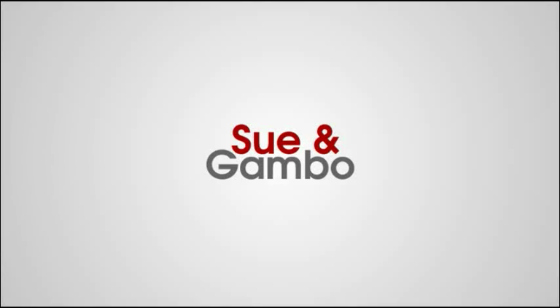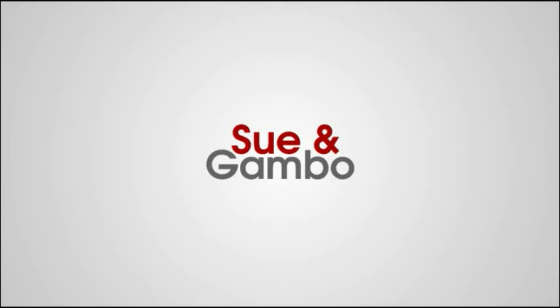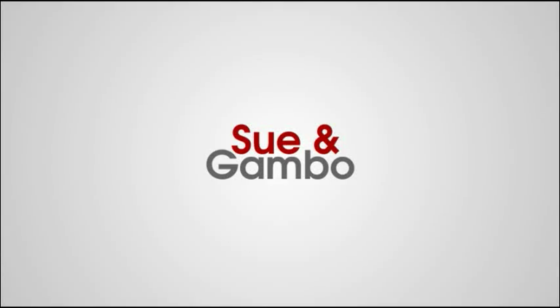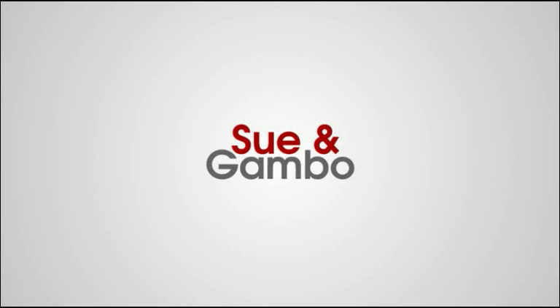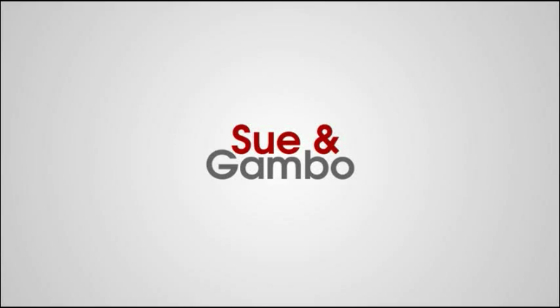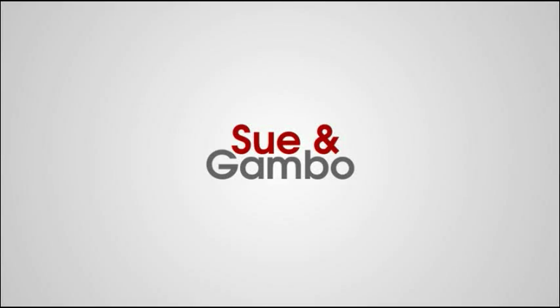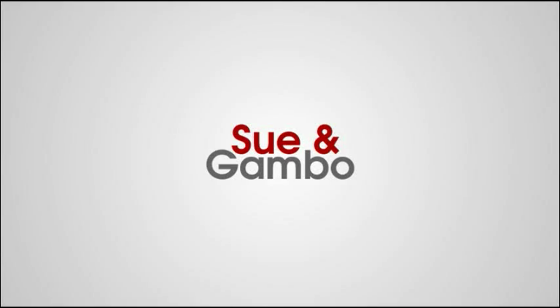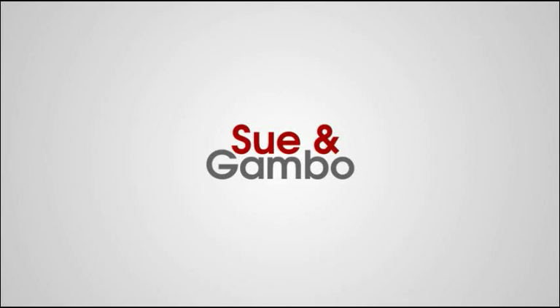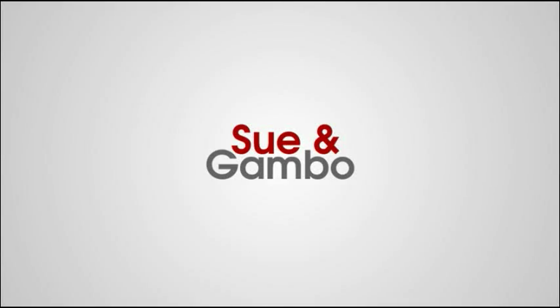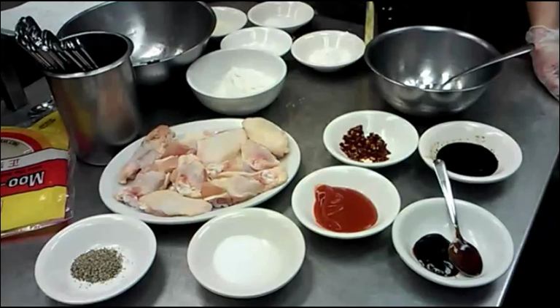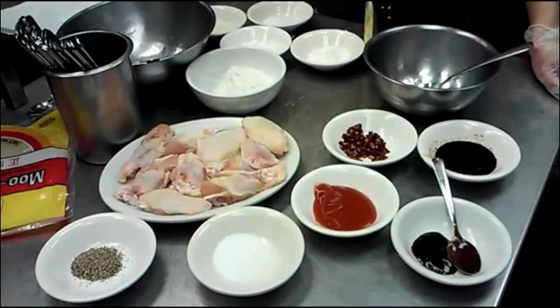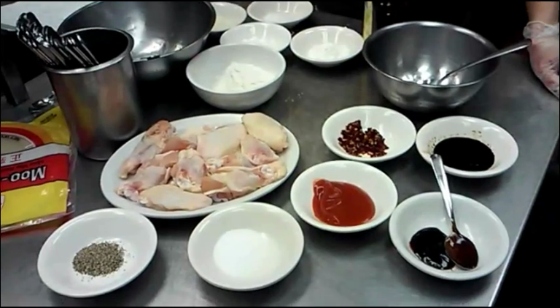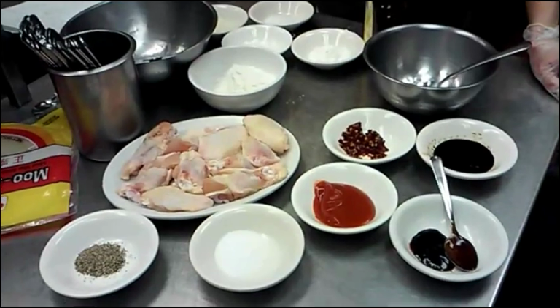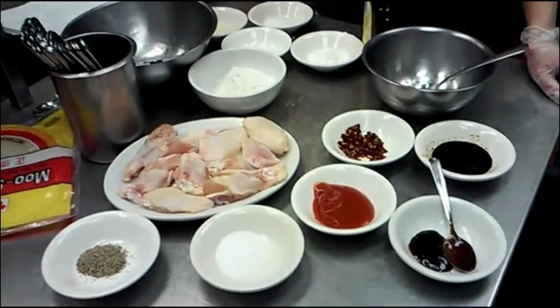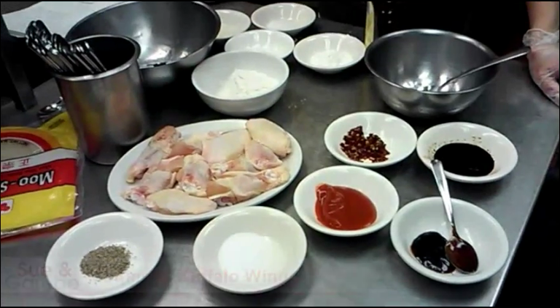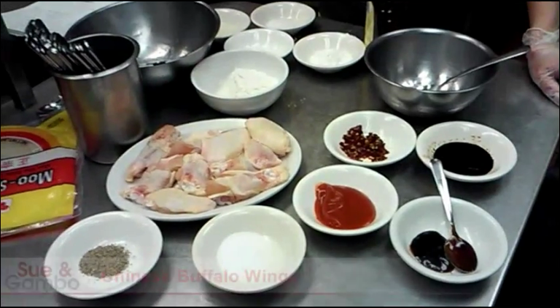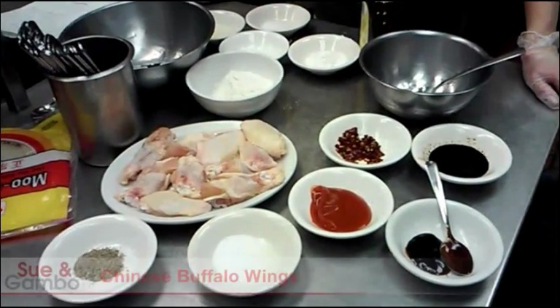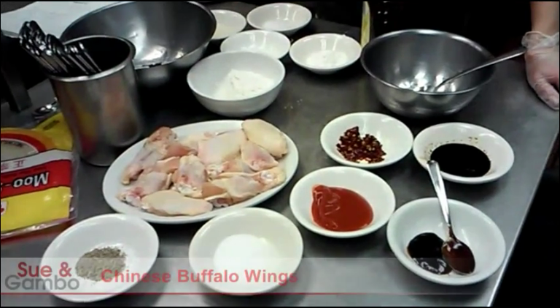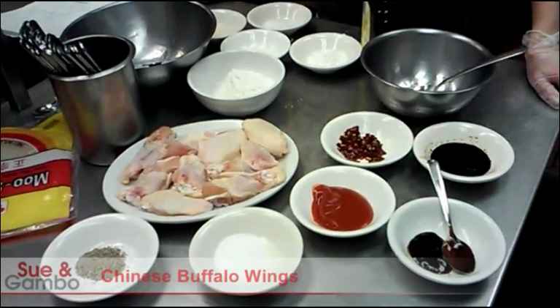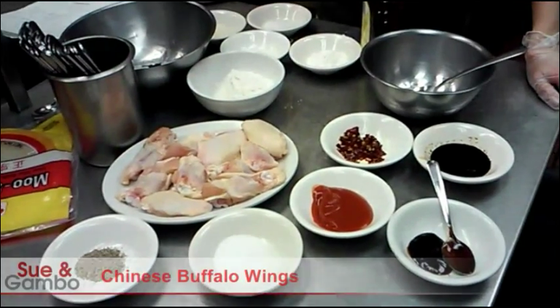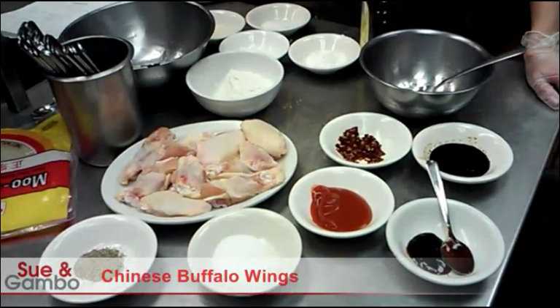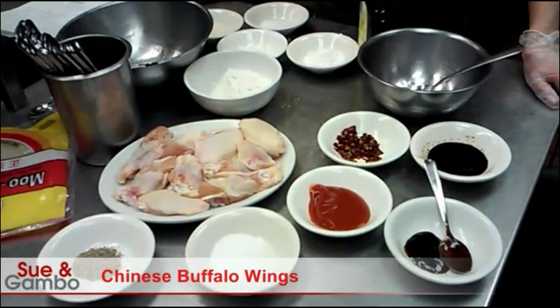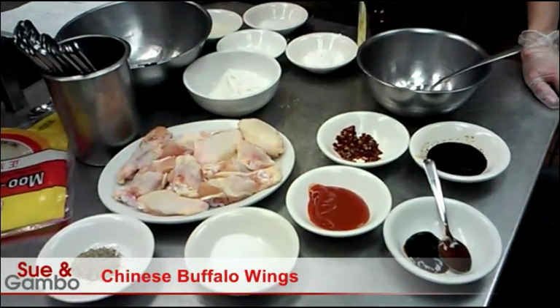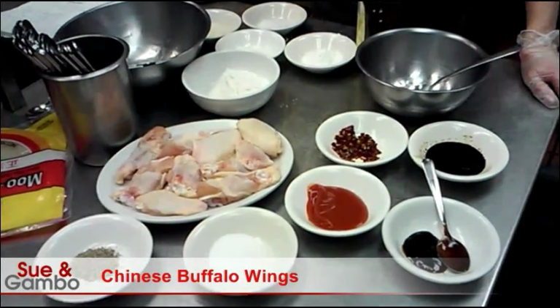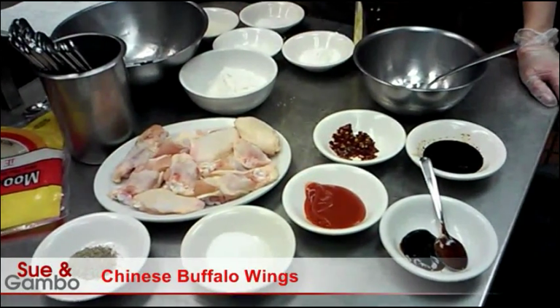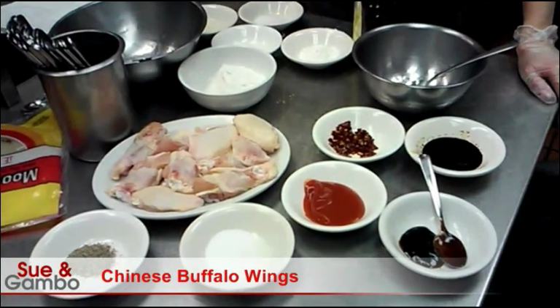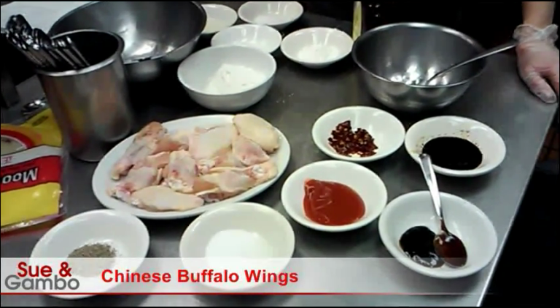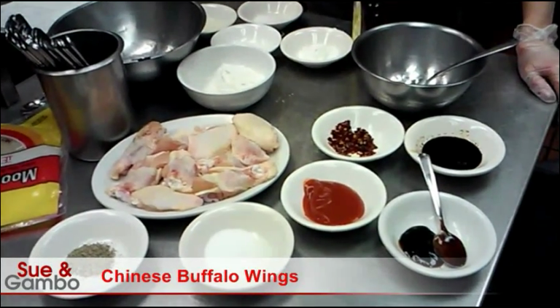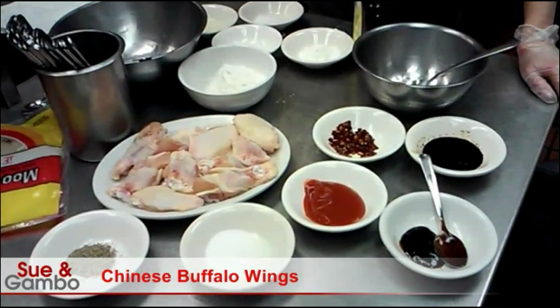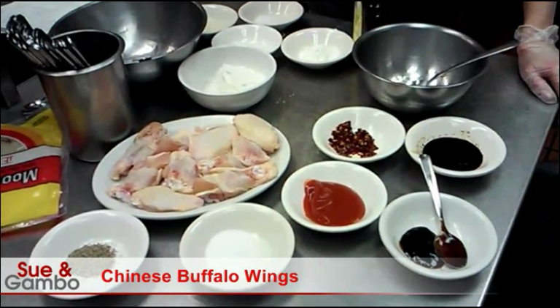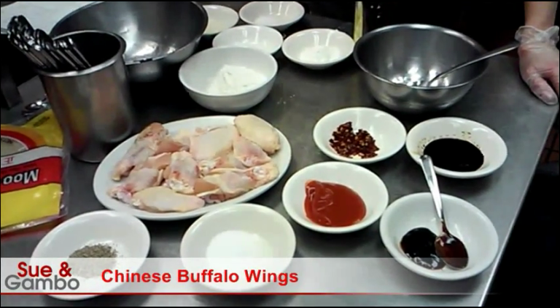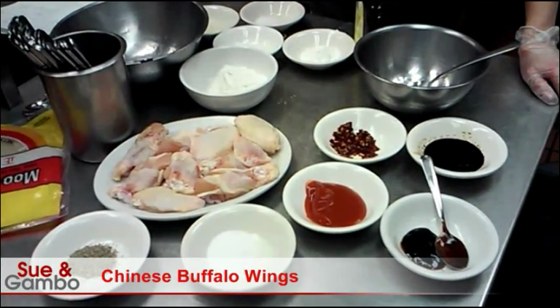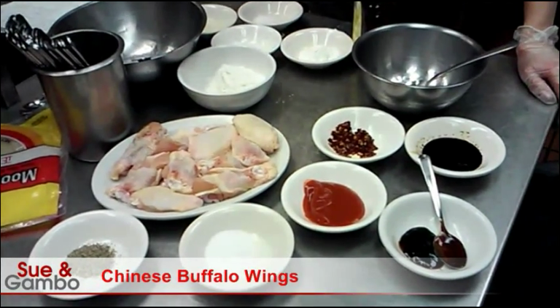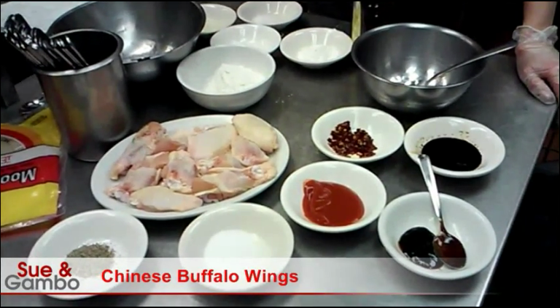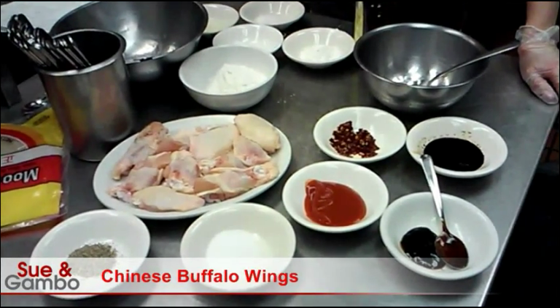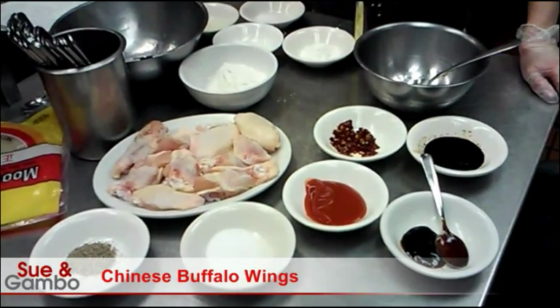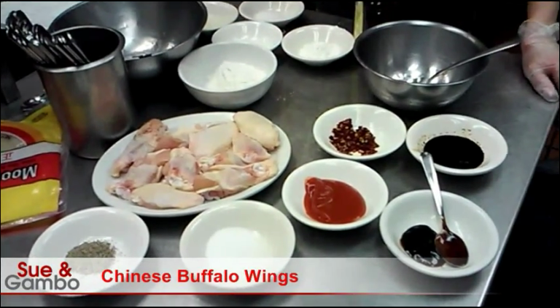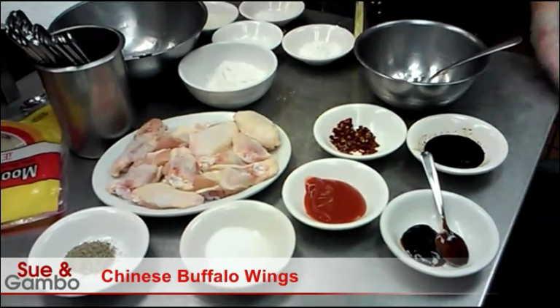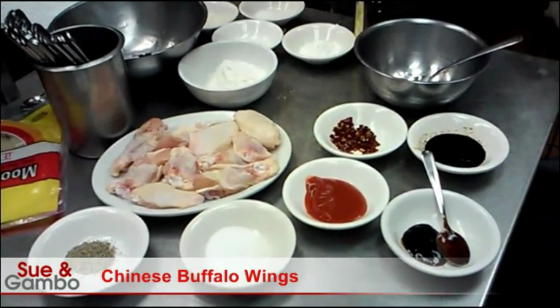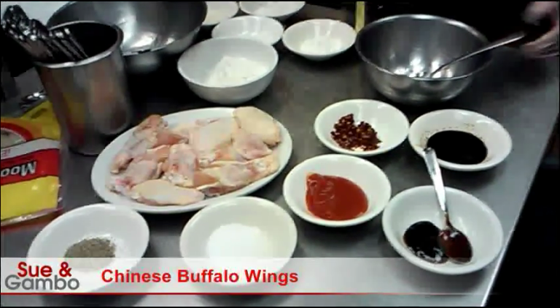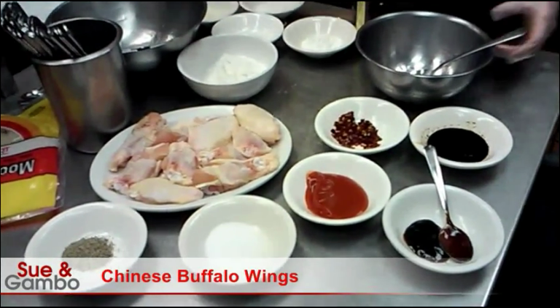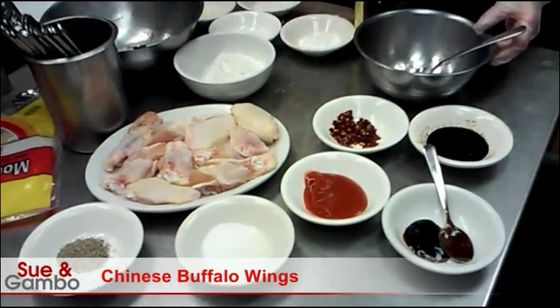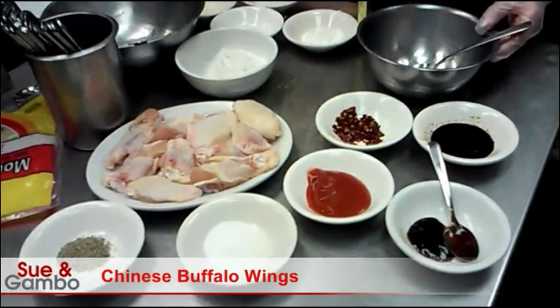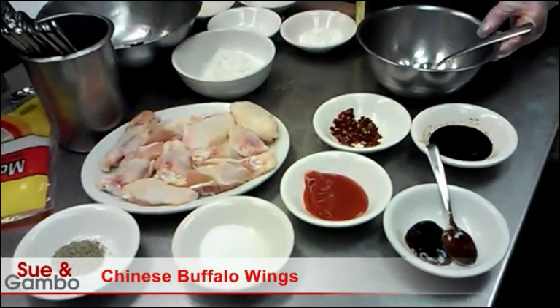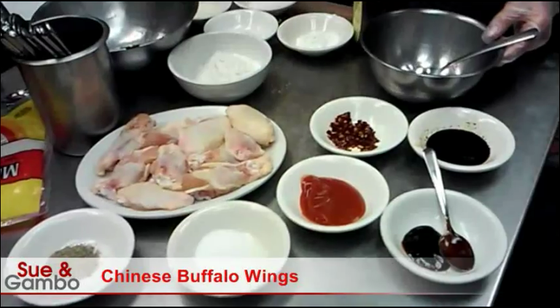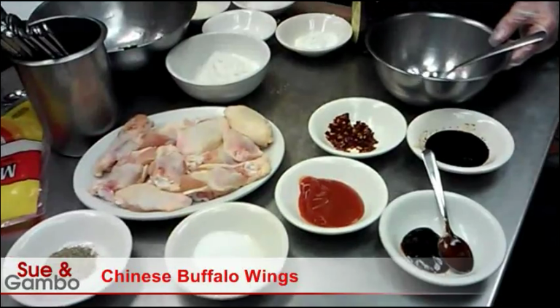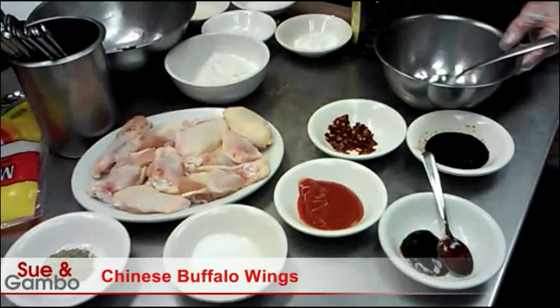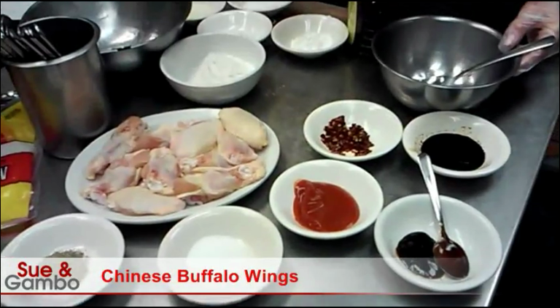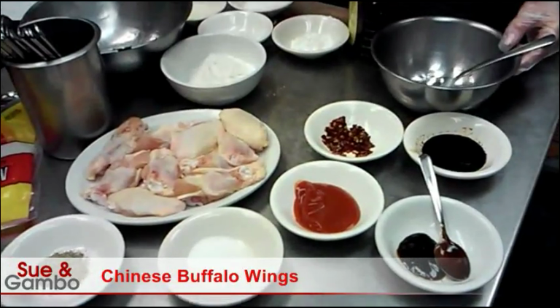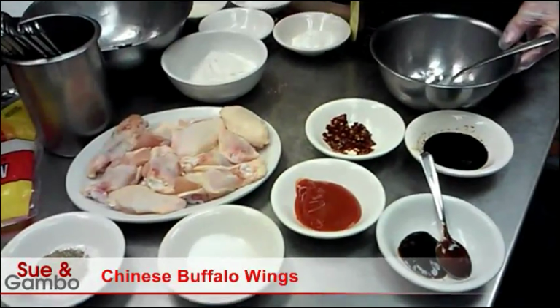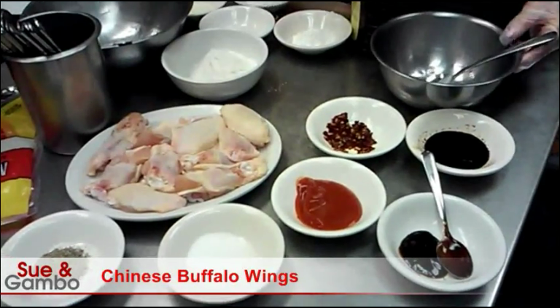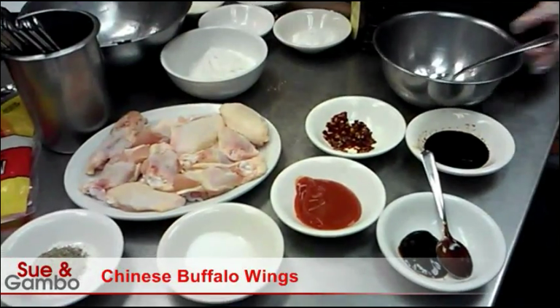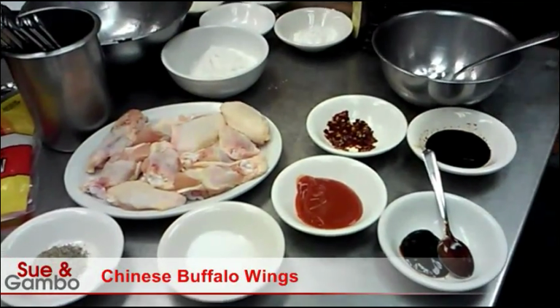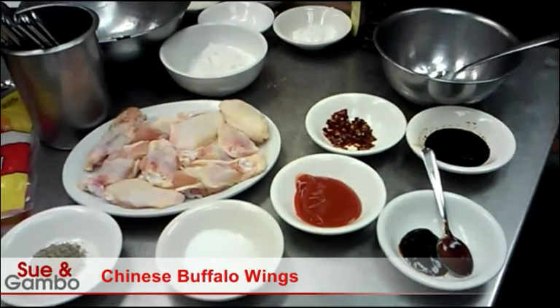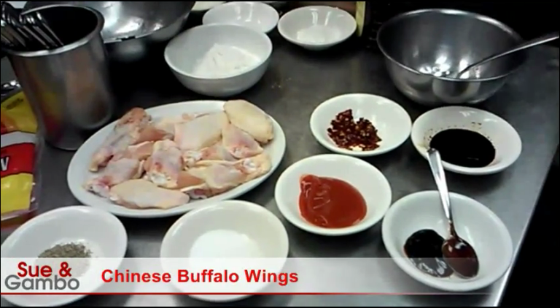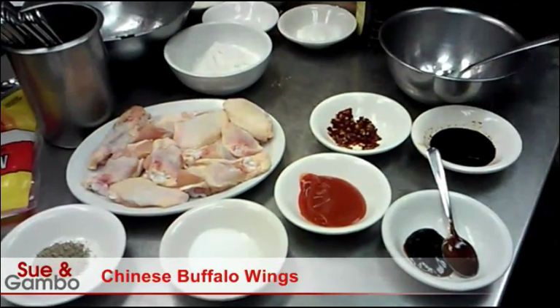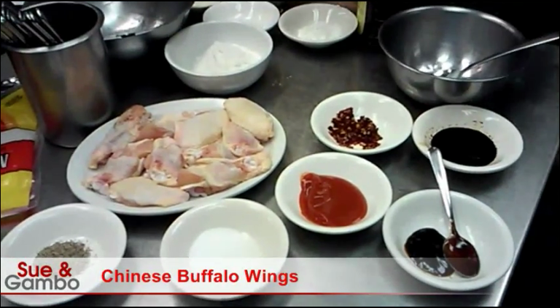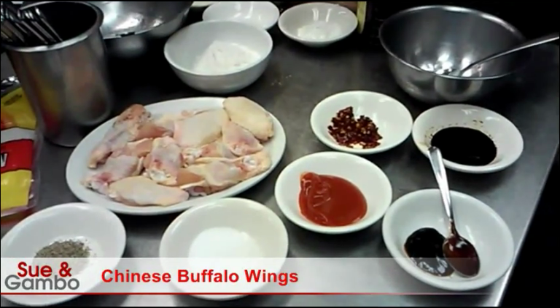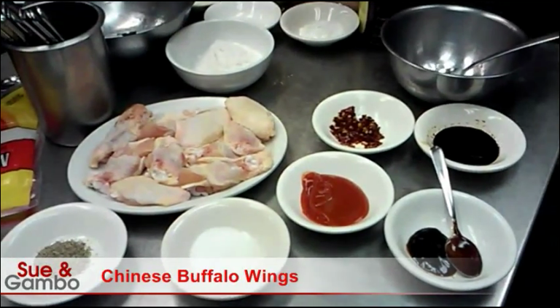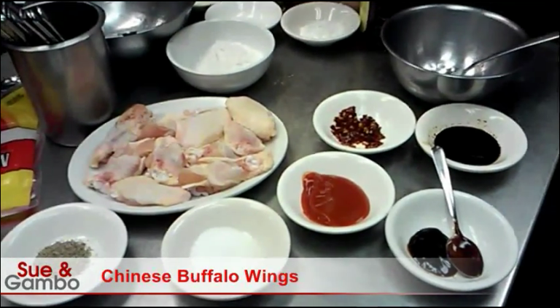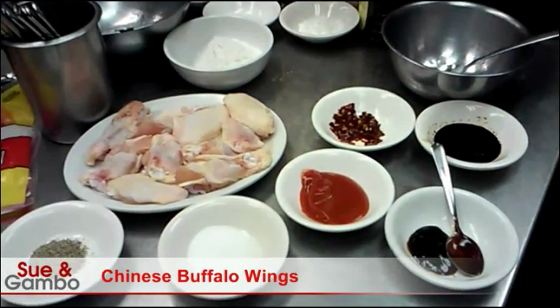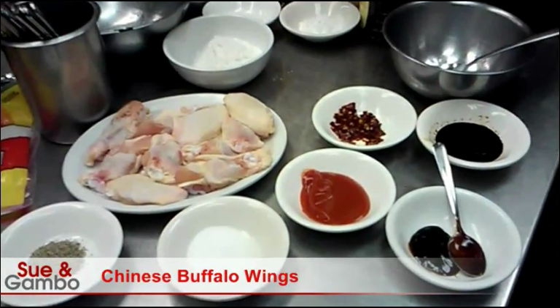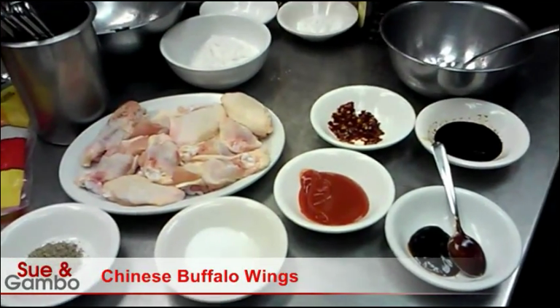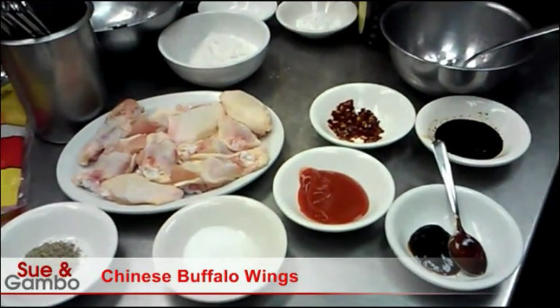Hi, I'm going to show you how I make the Chinese buffalo wings, and I'm going to show you how to make the sauce first.